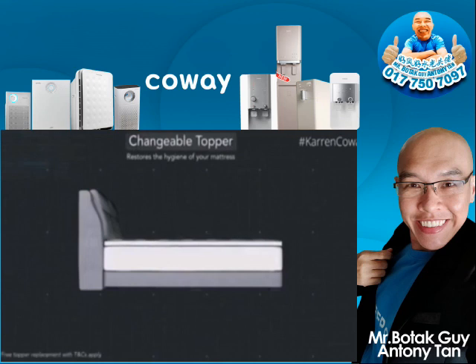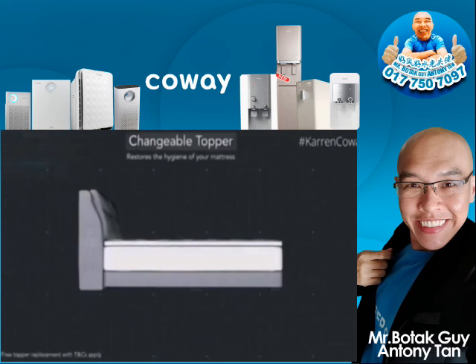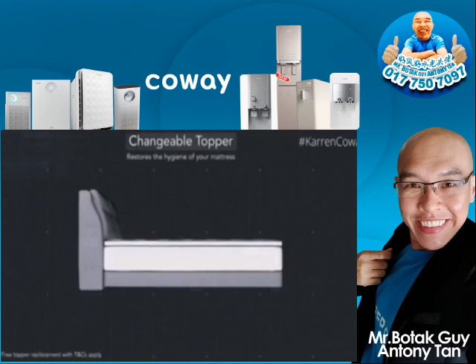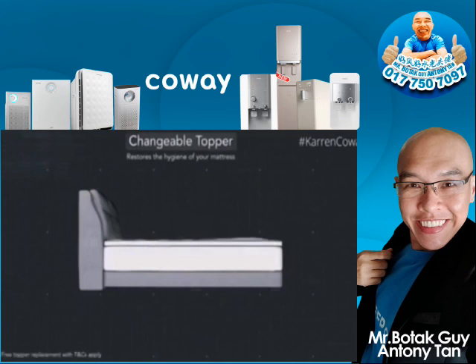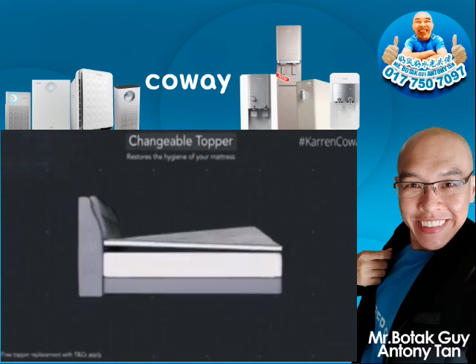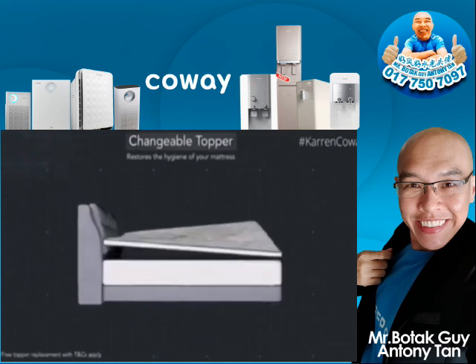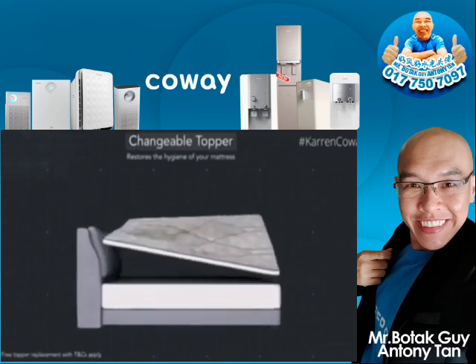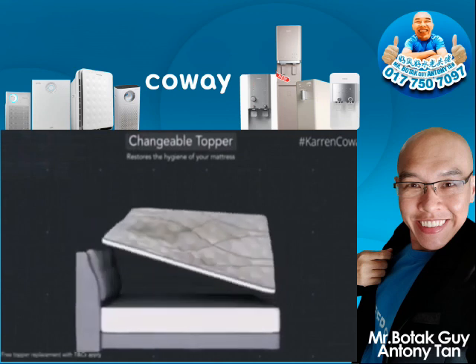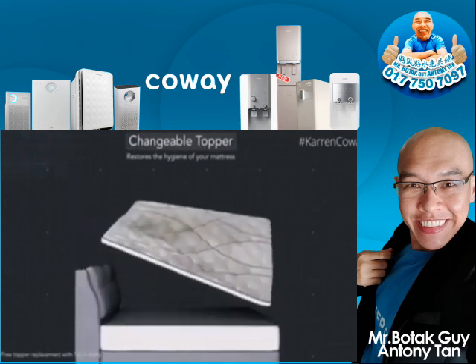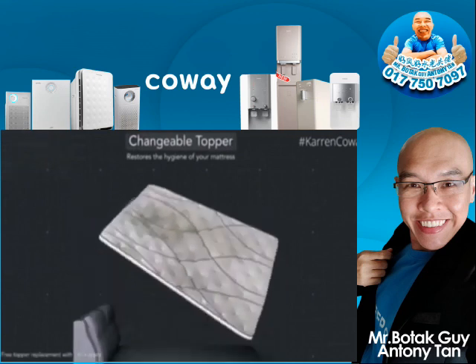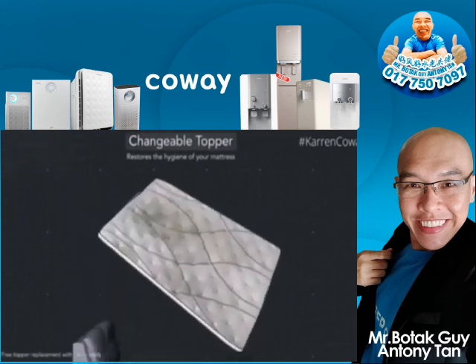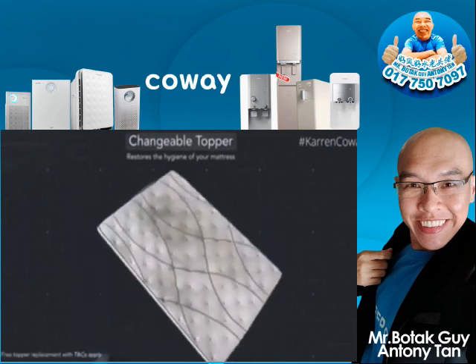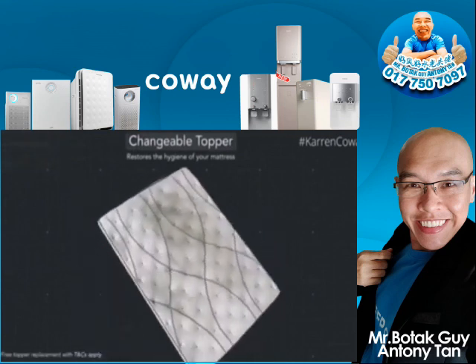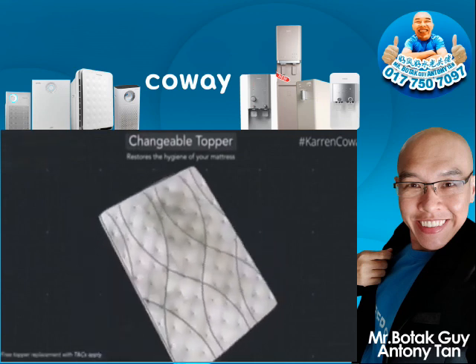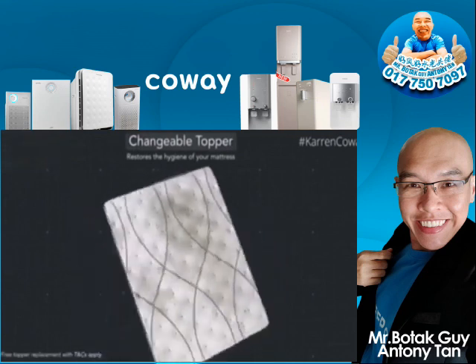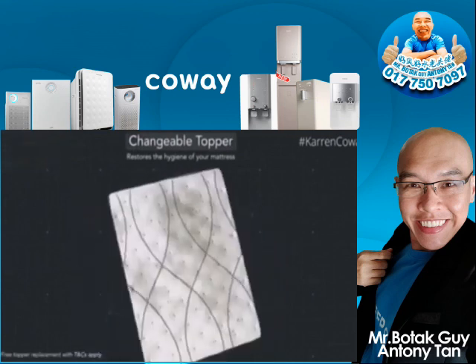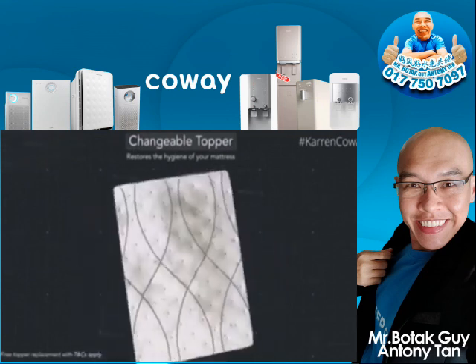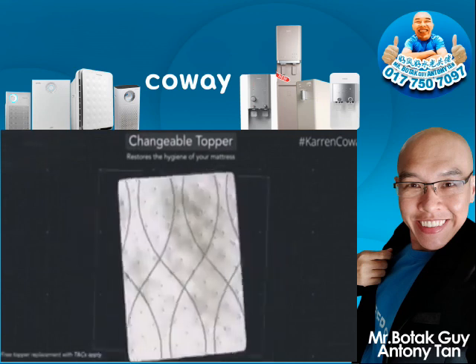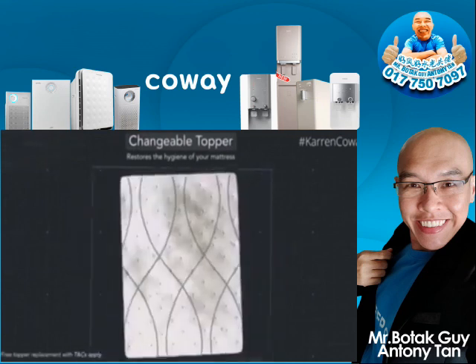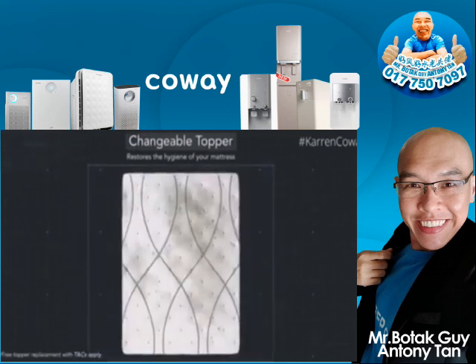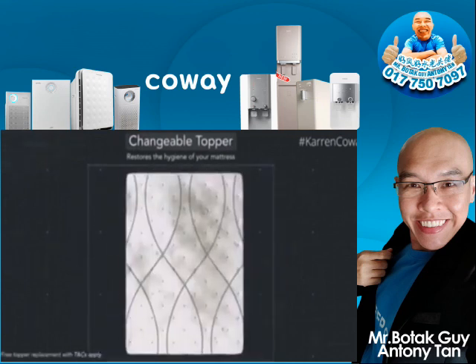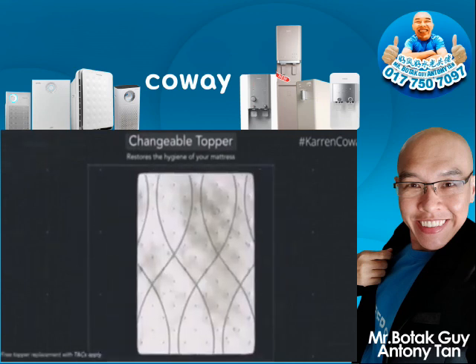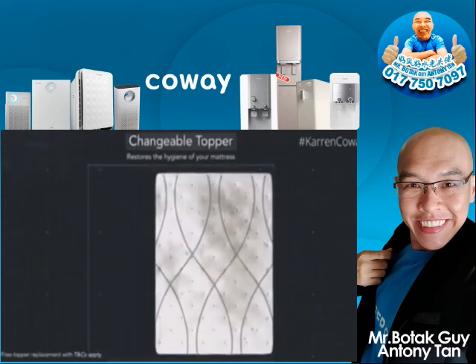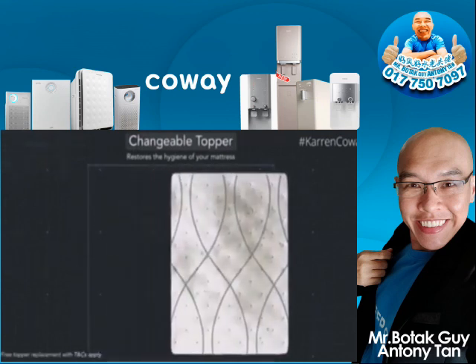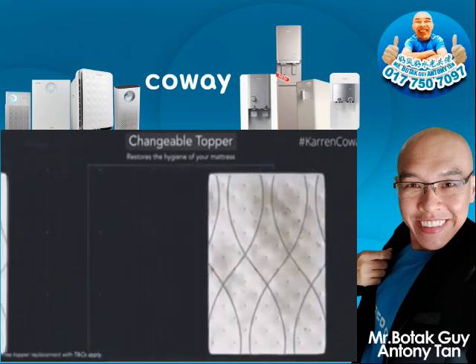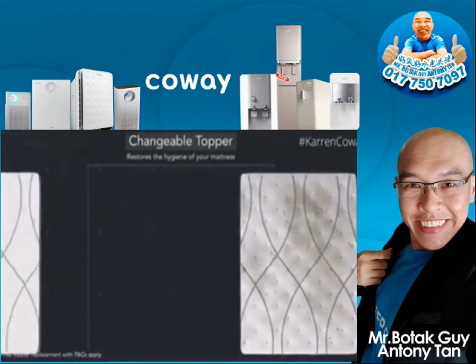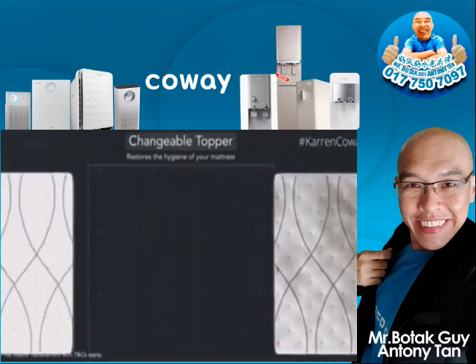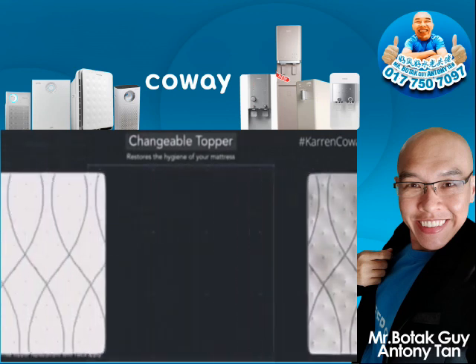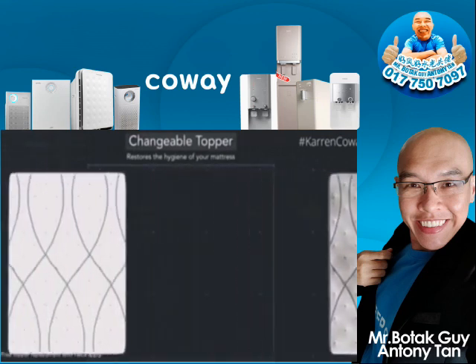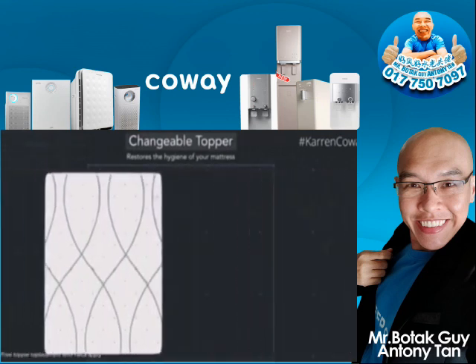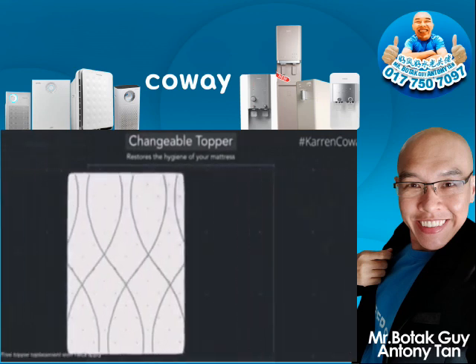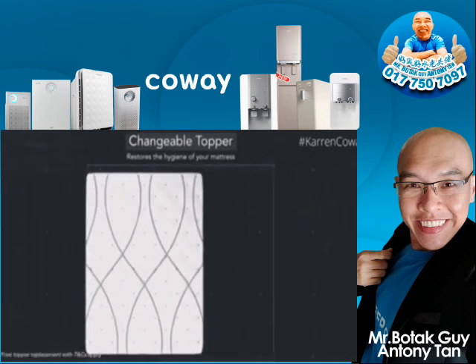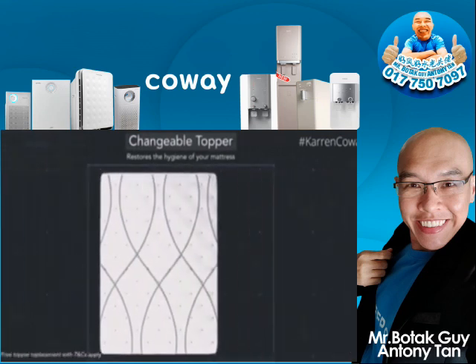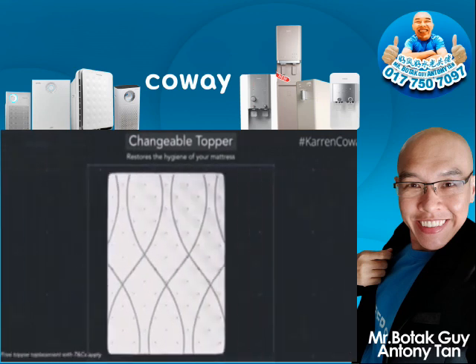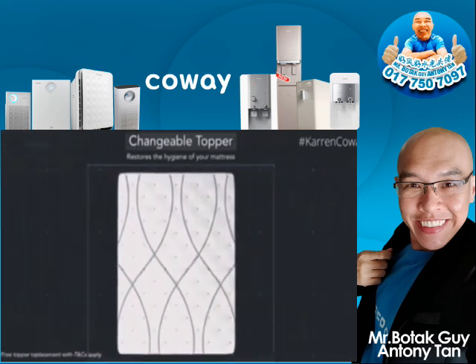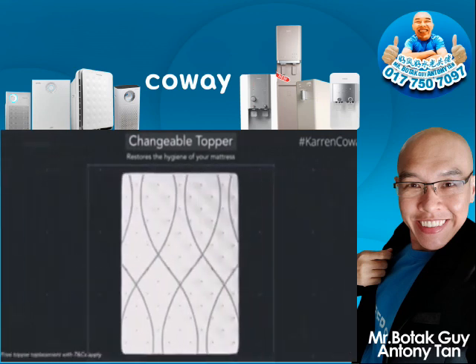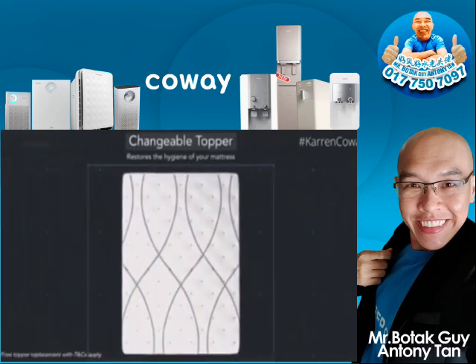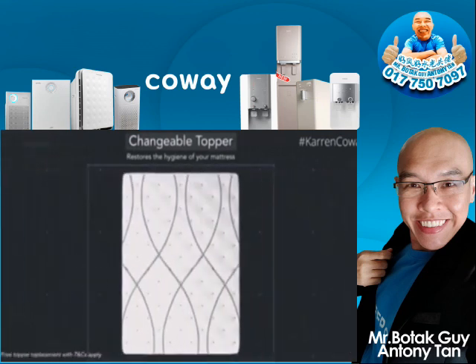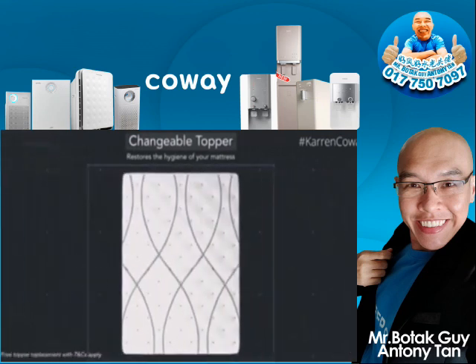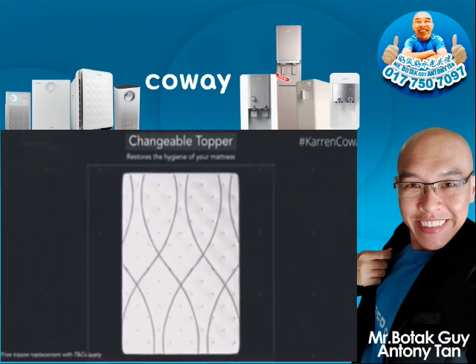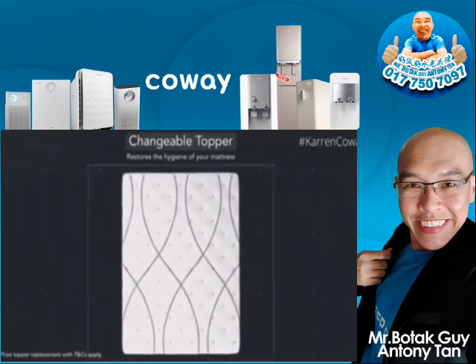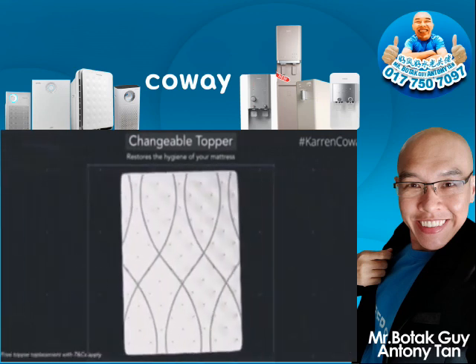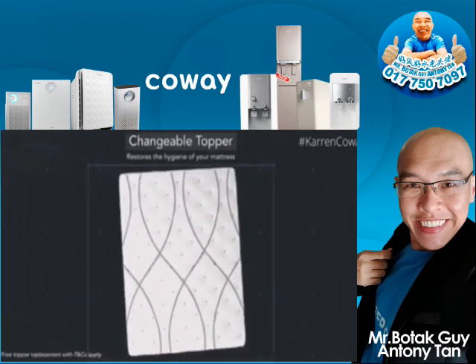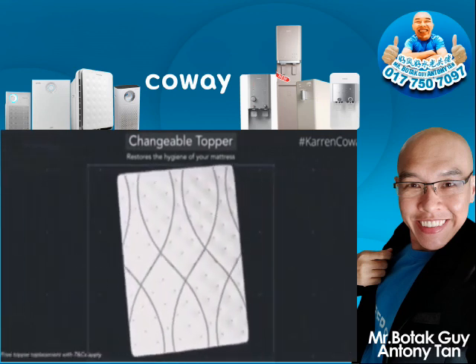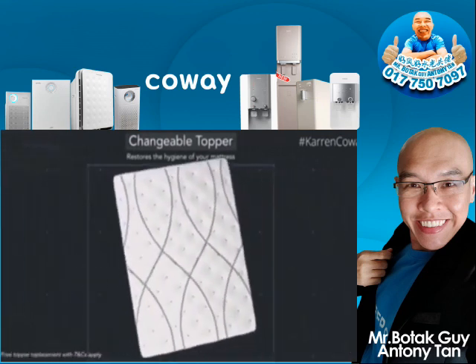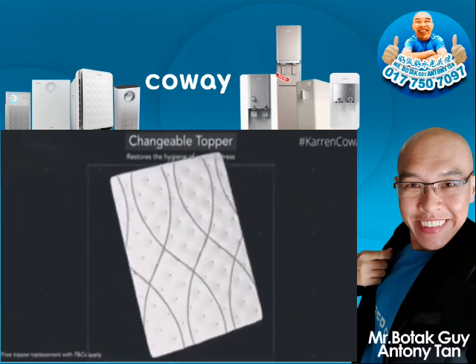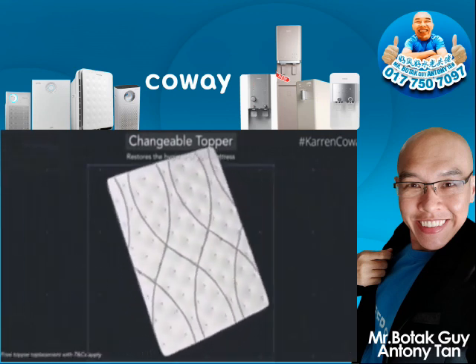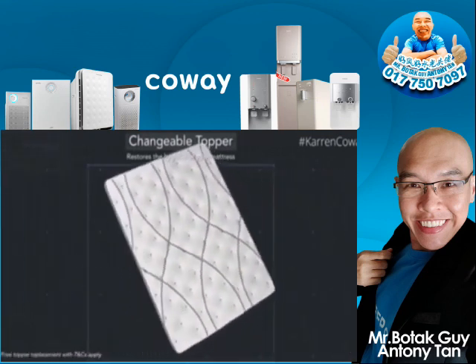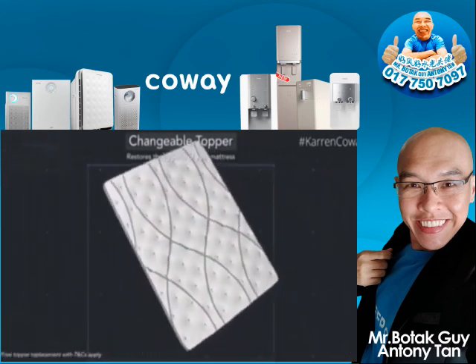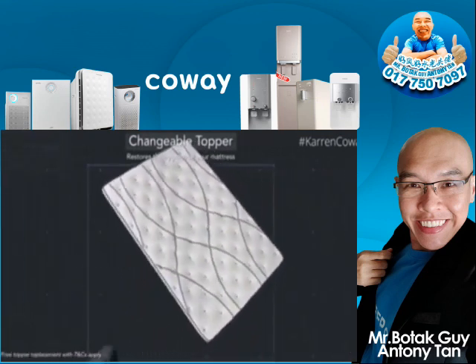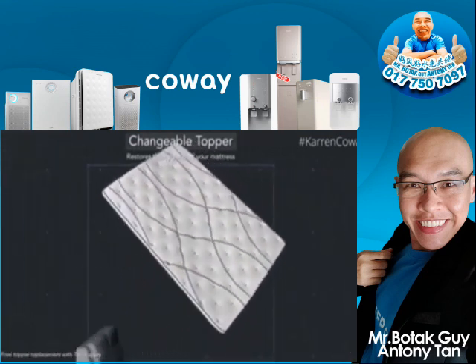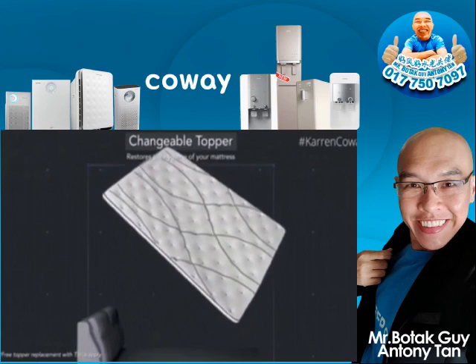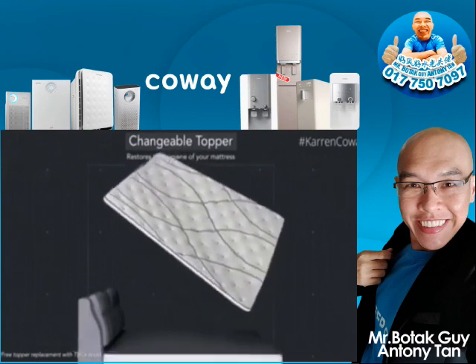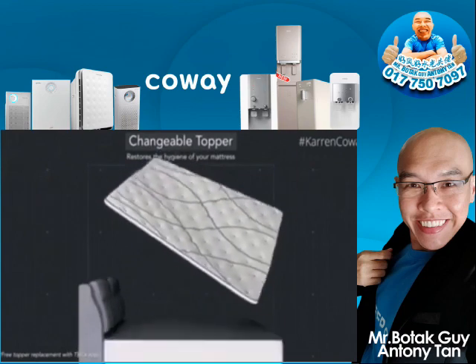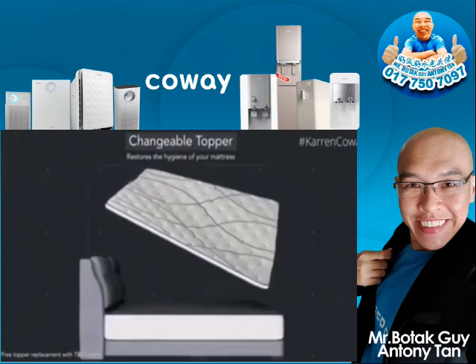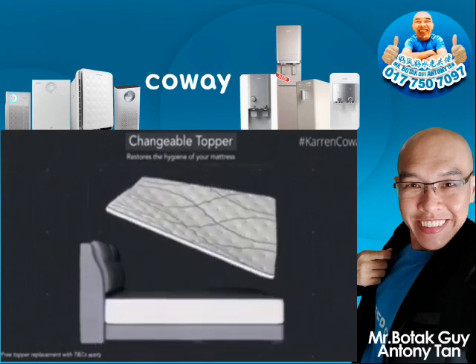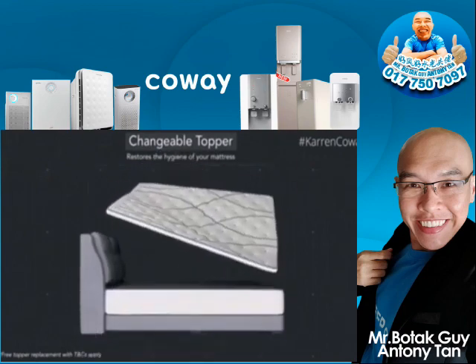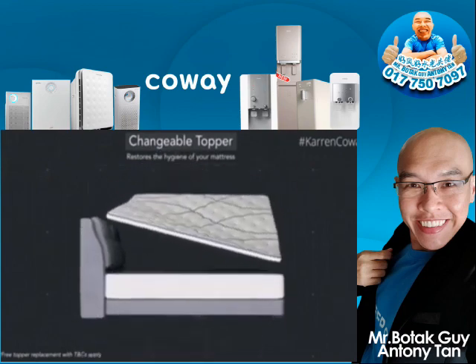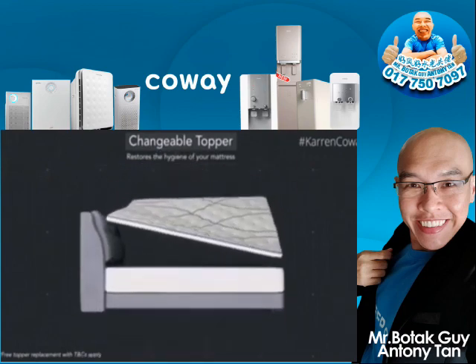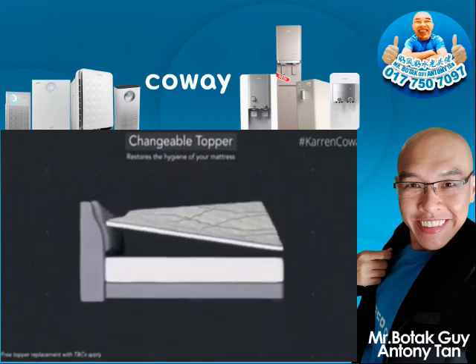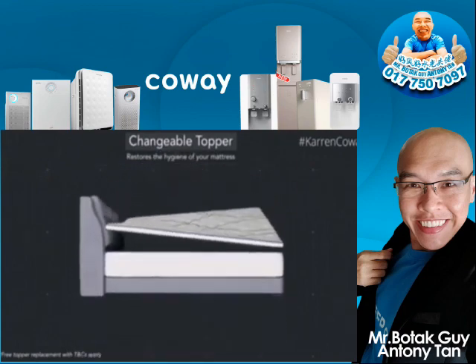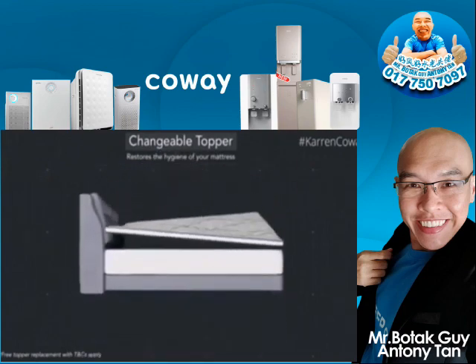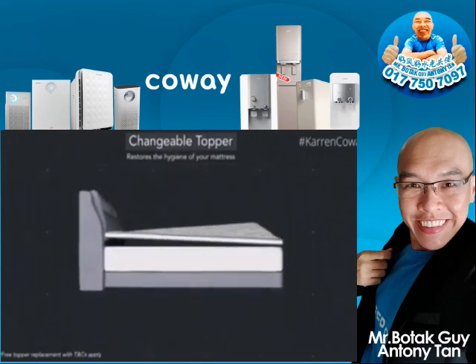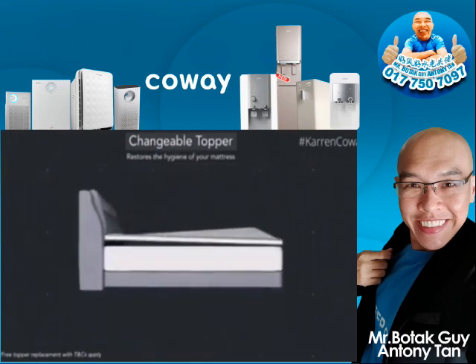A changeable topper that ensures your mattress is in tip-top condition and optimum hygiene.